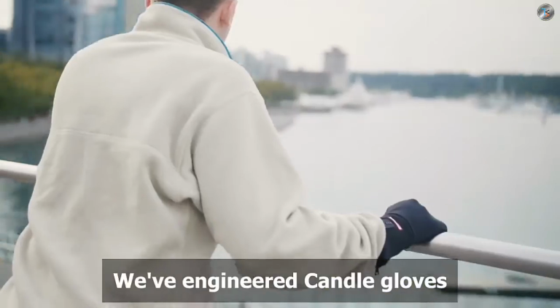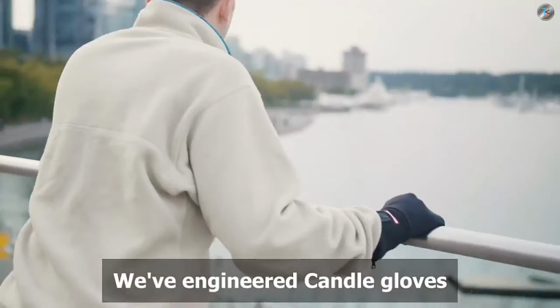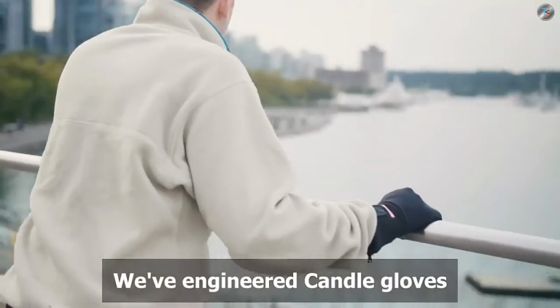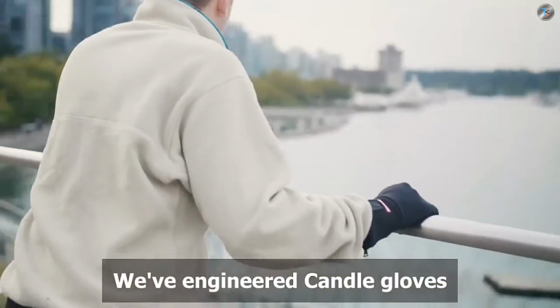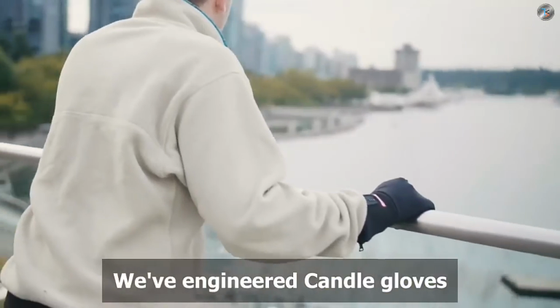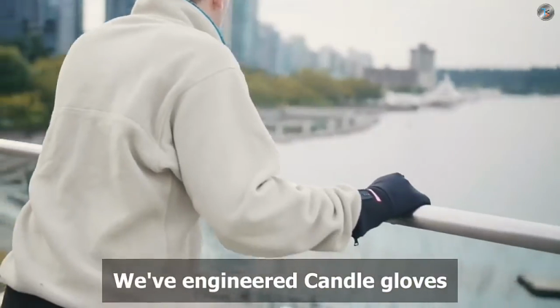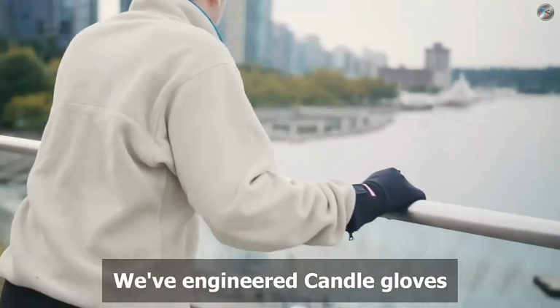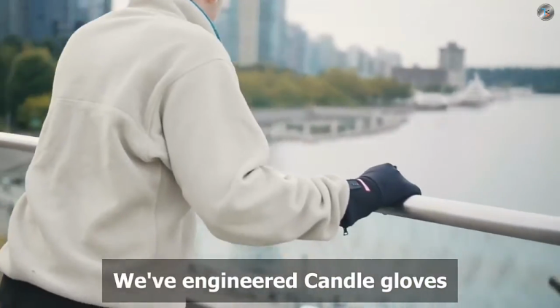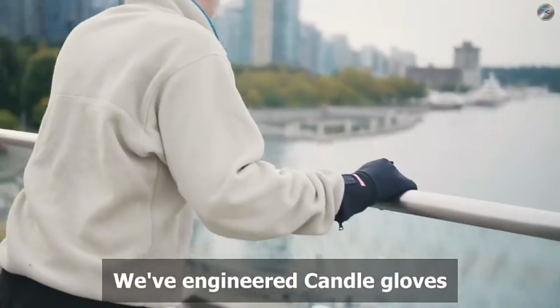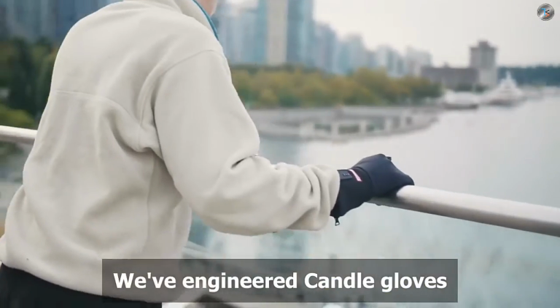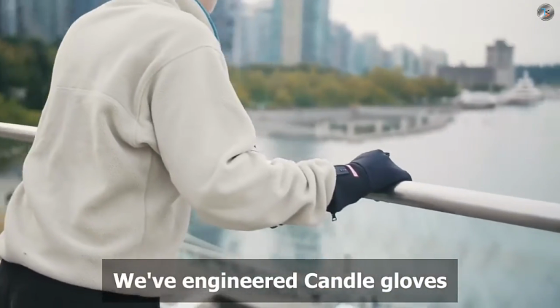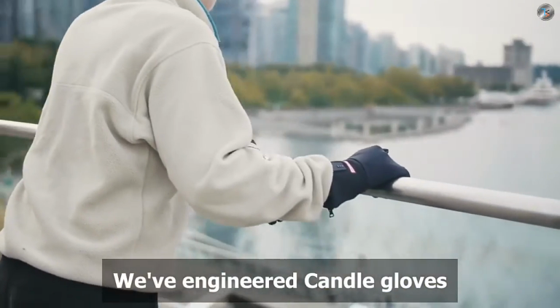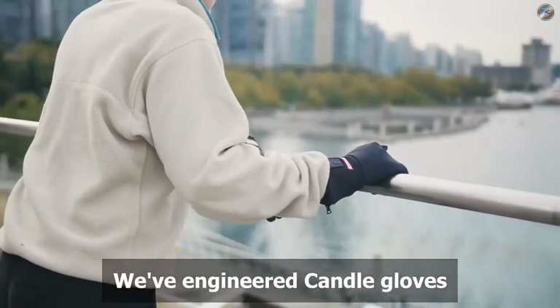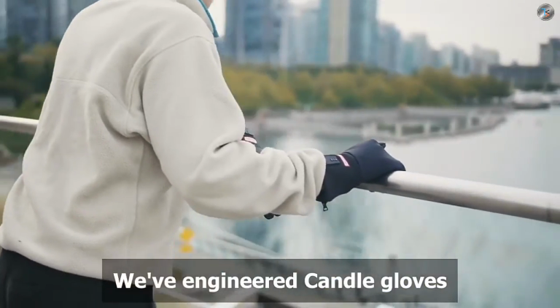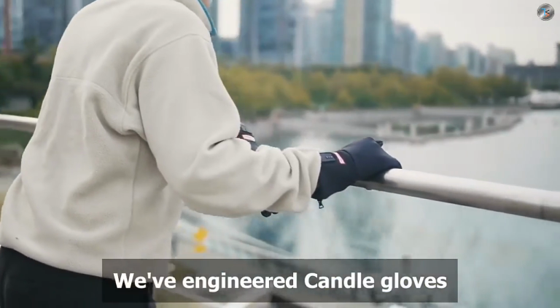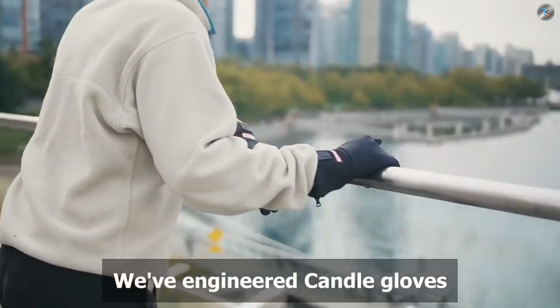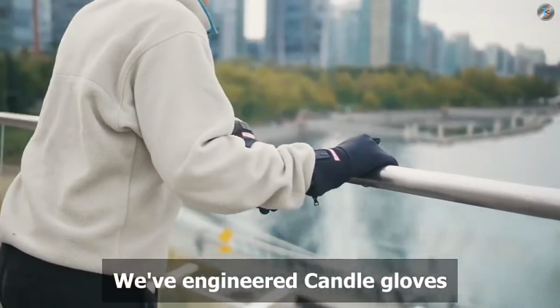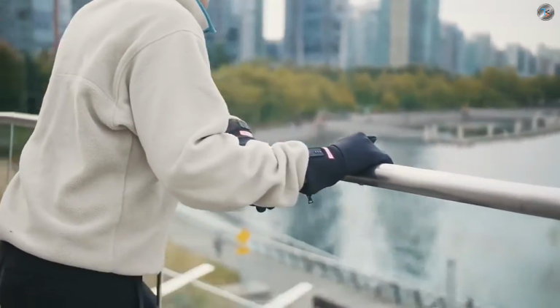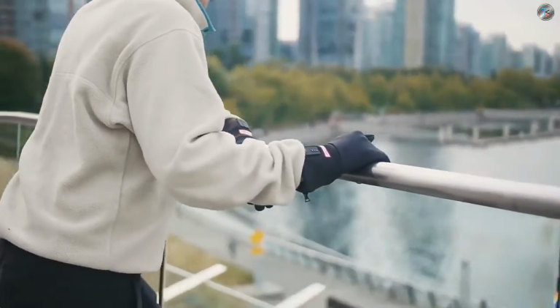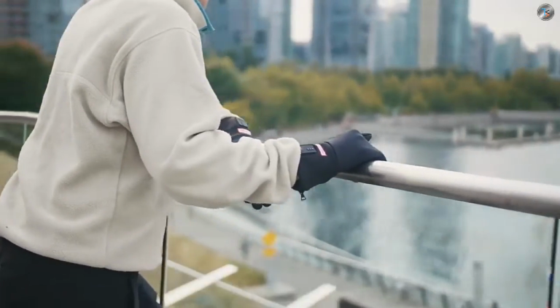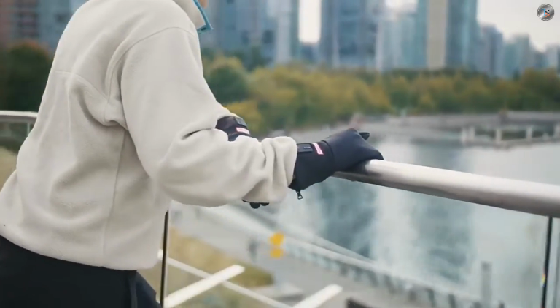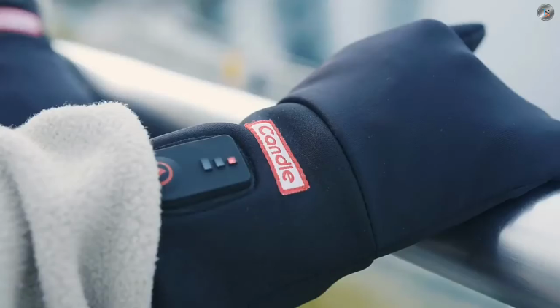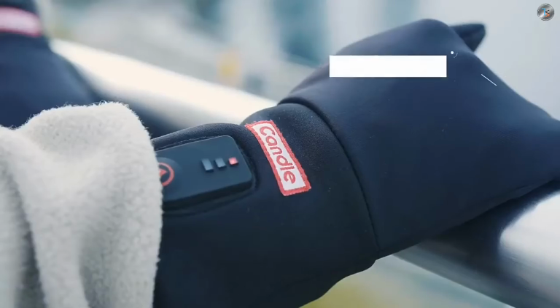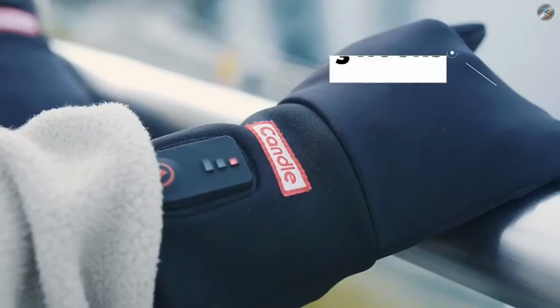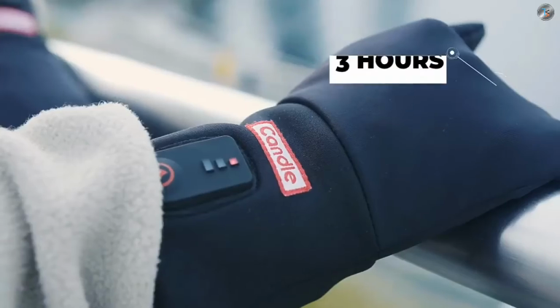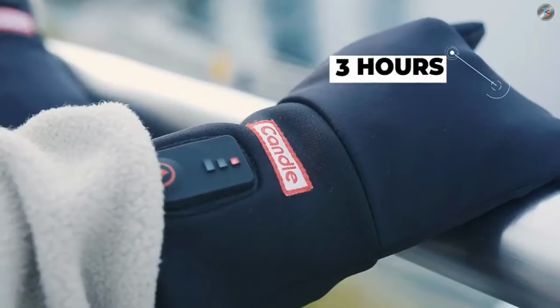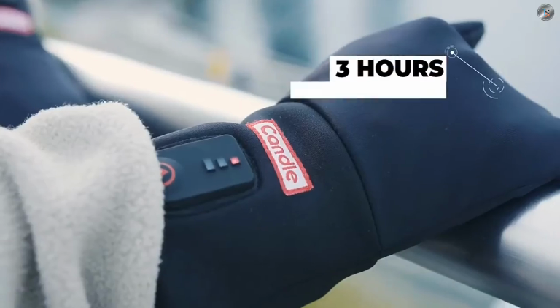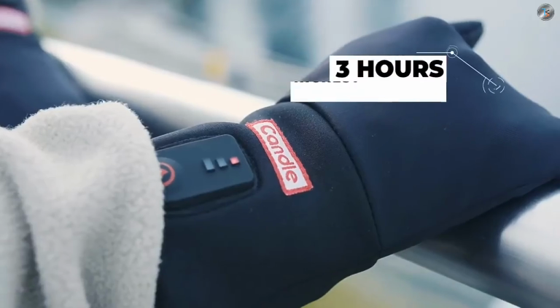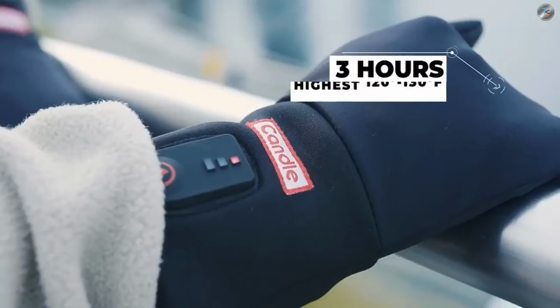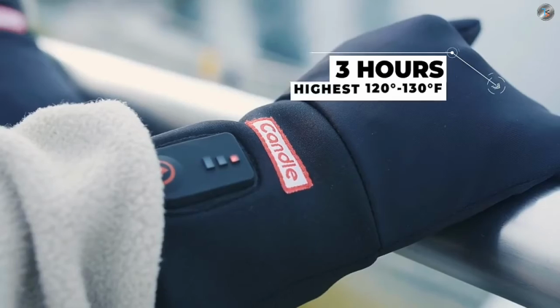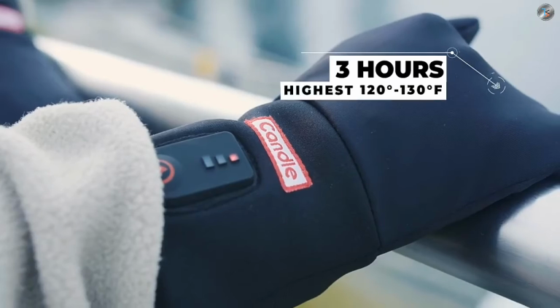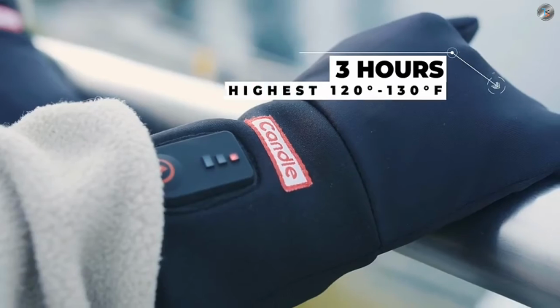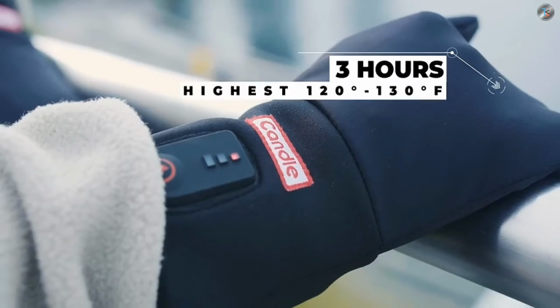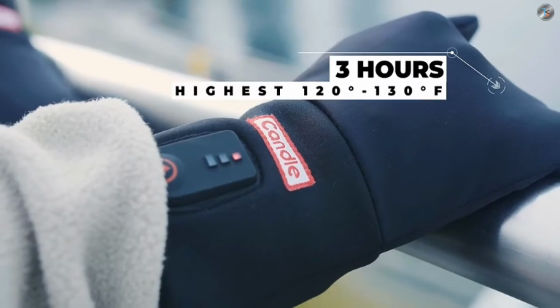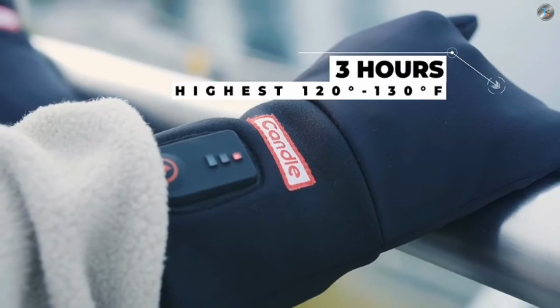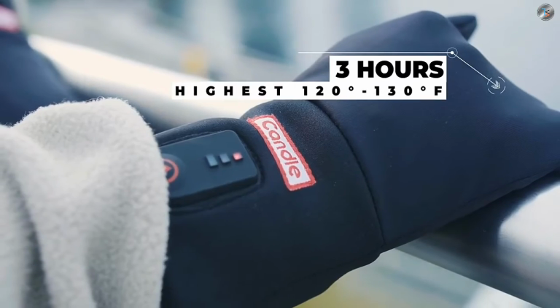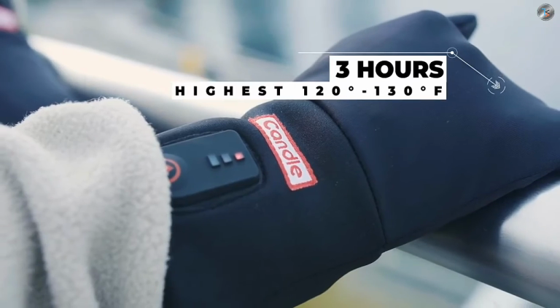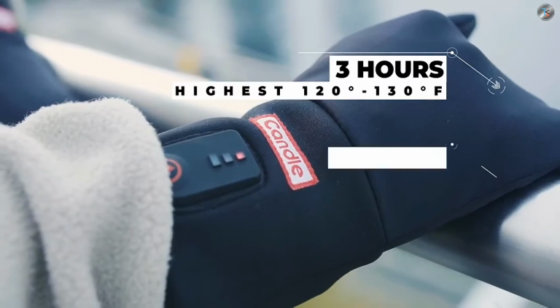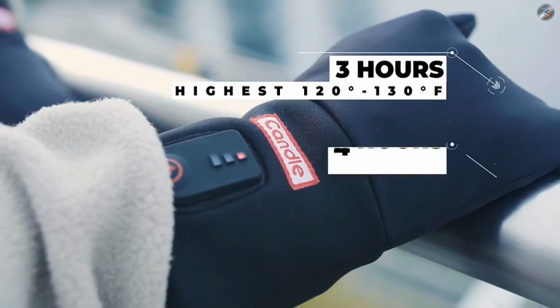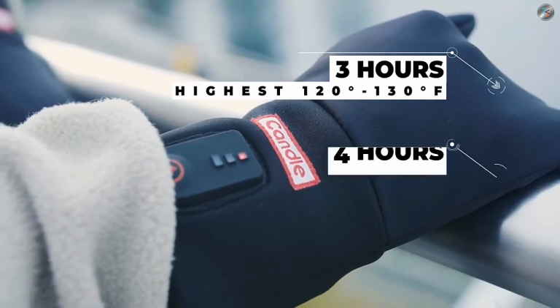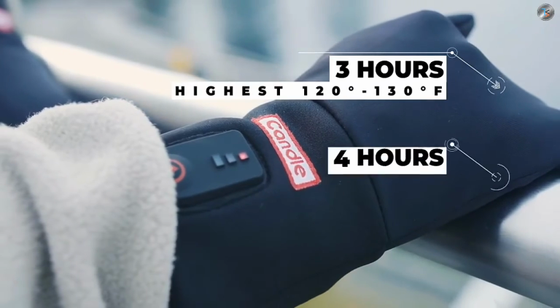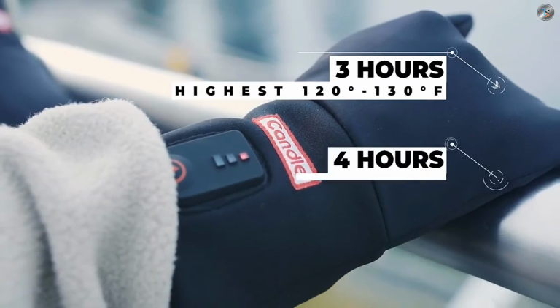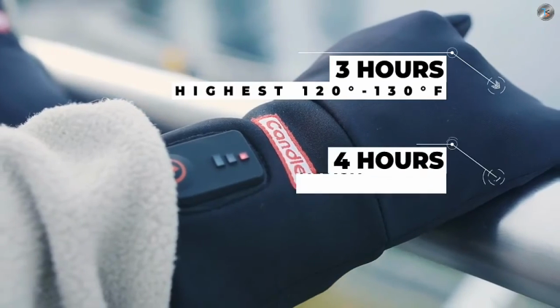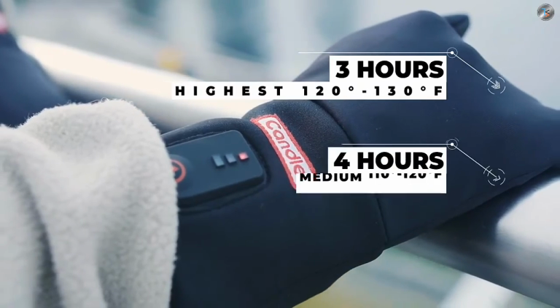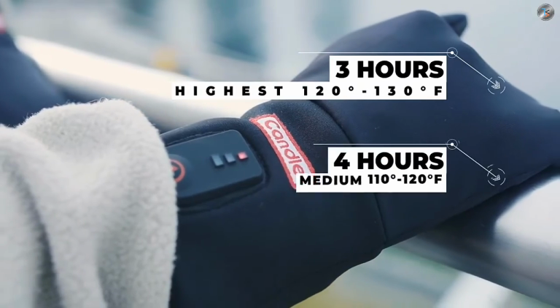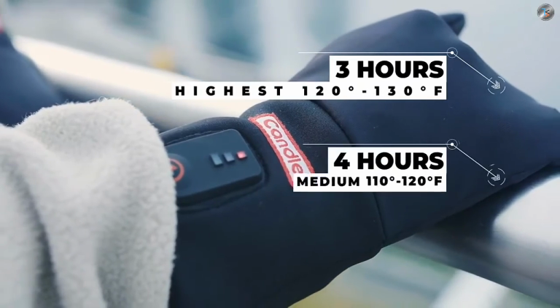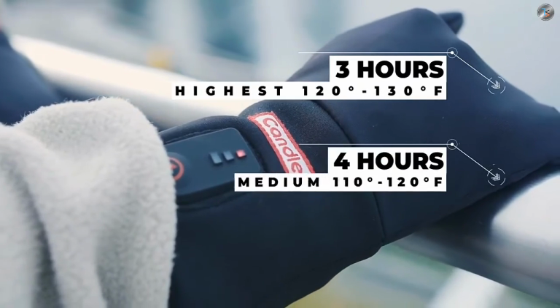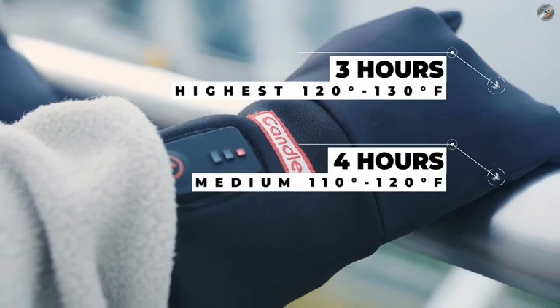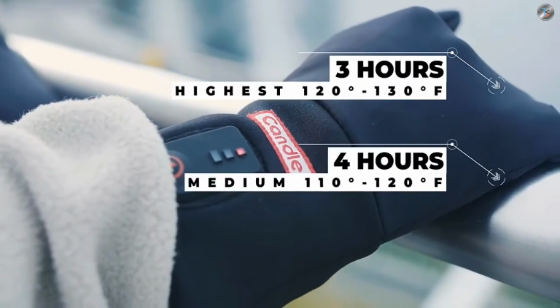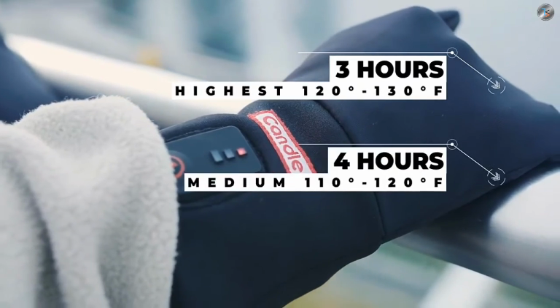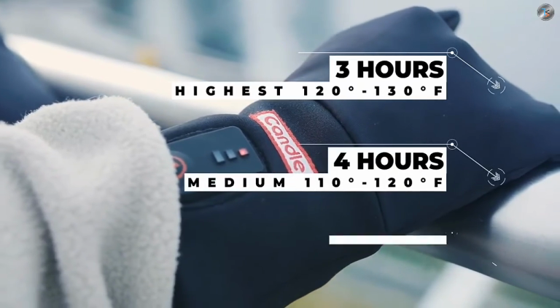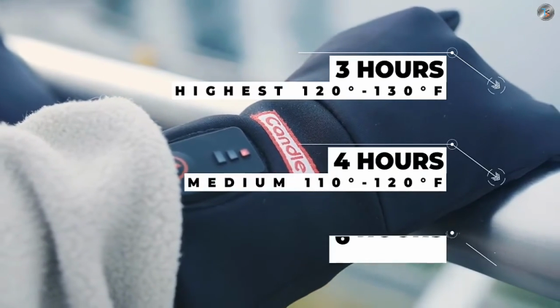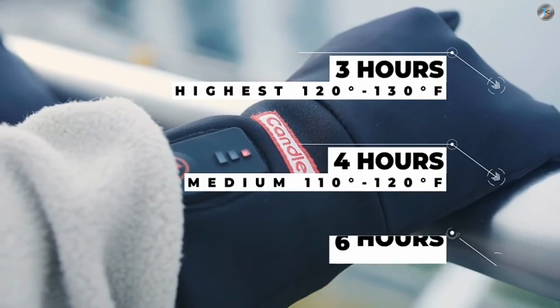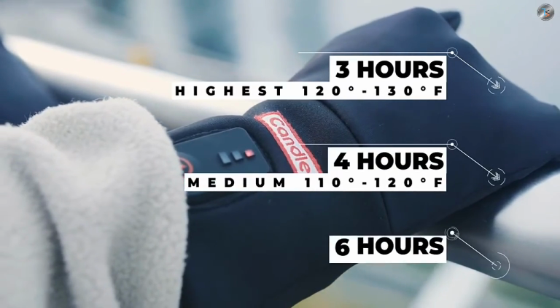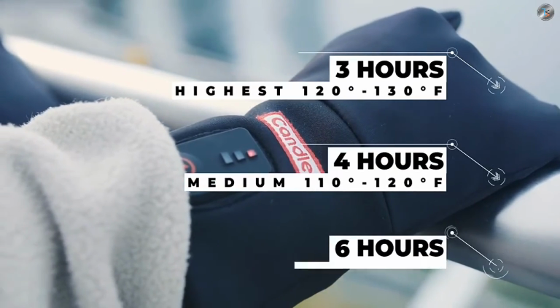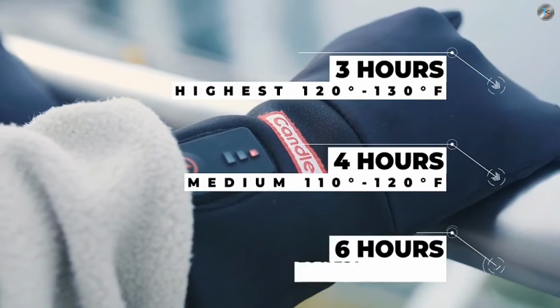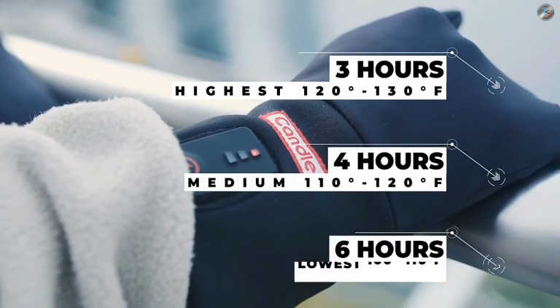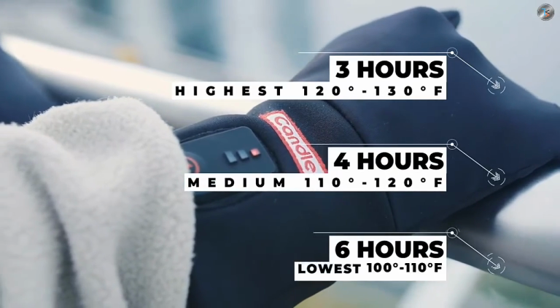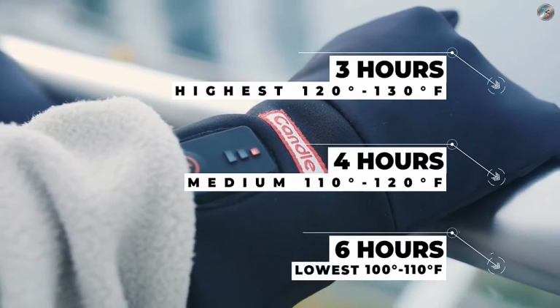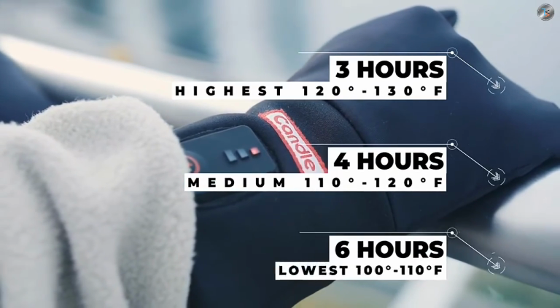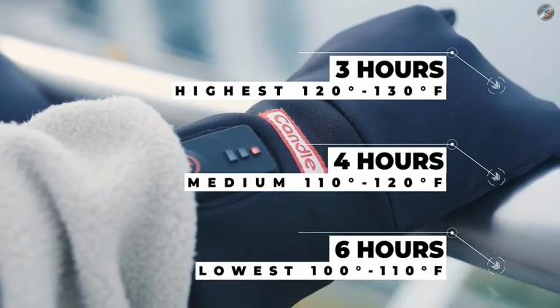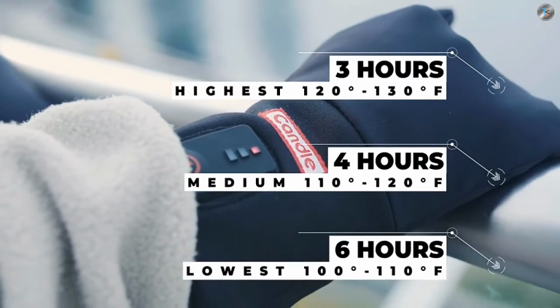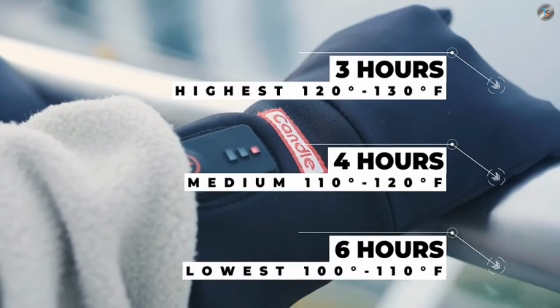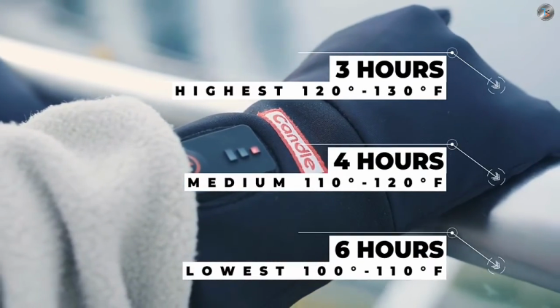We've engineered Candle gloves and socks to last three hours on the hottest temperature setting, four hours on the medium setting, and six hours on the lowest setting.